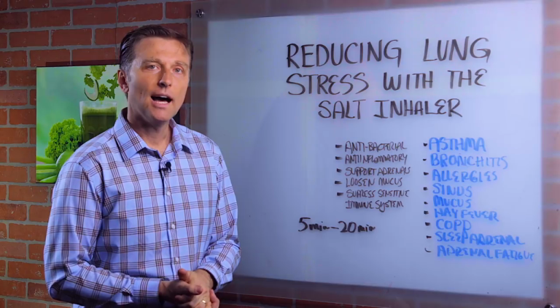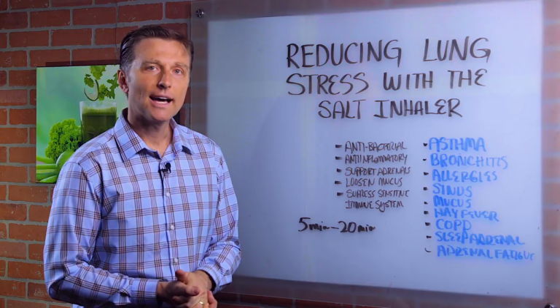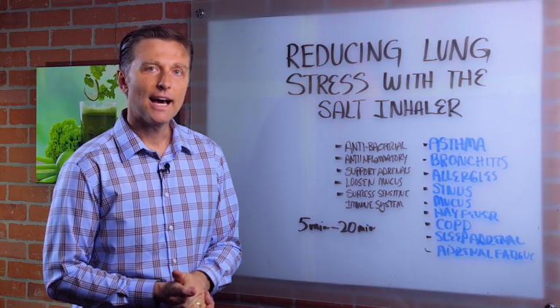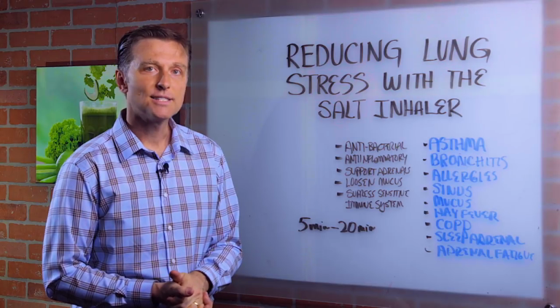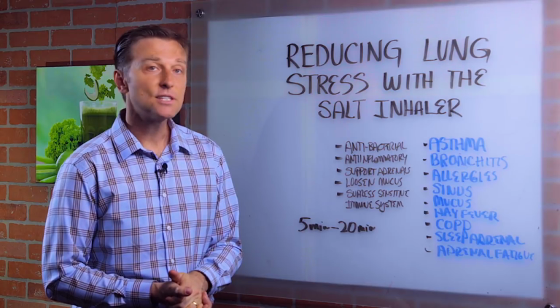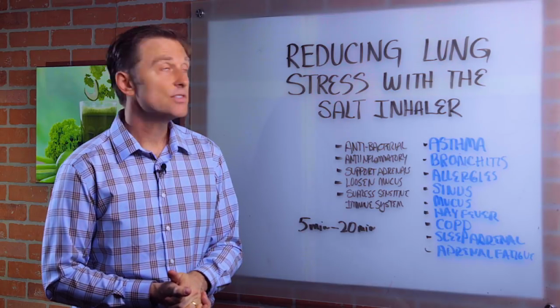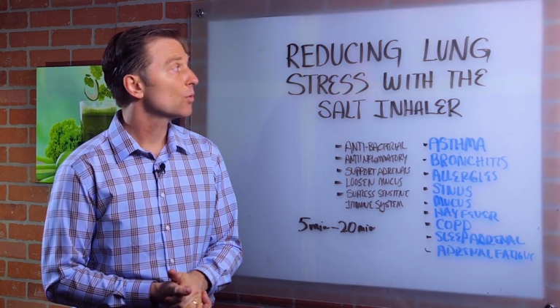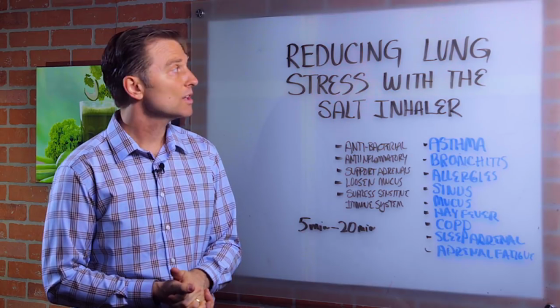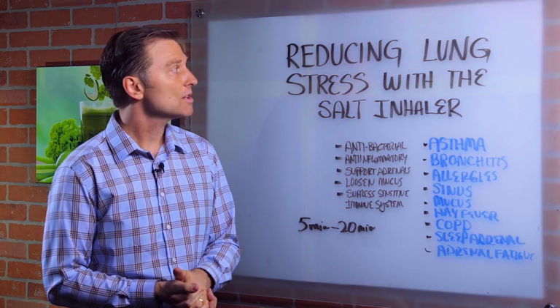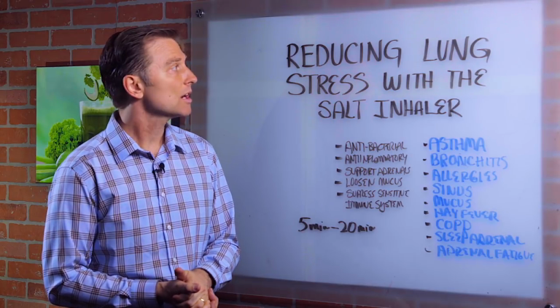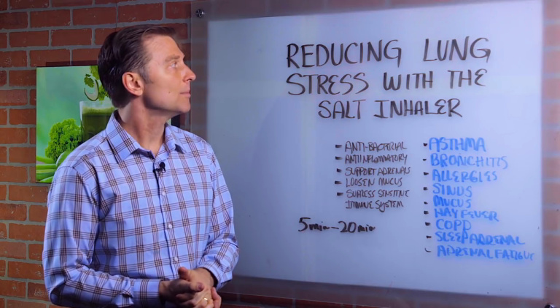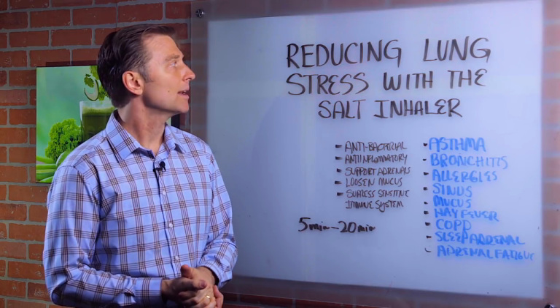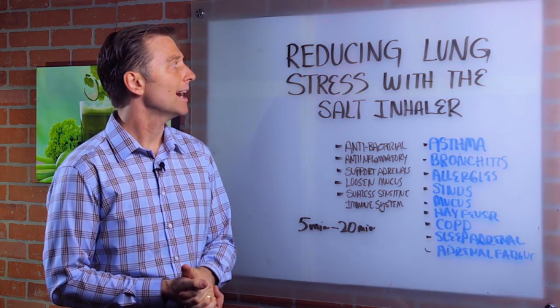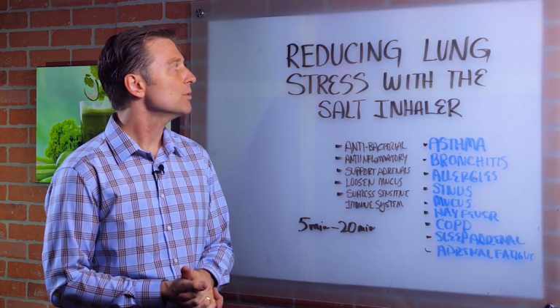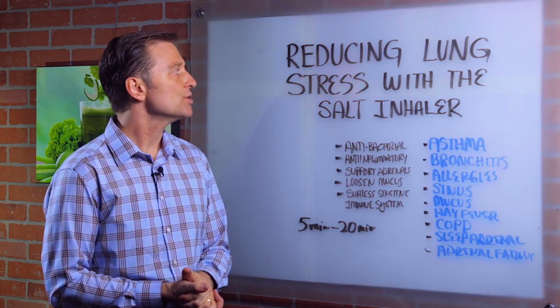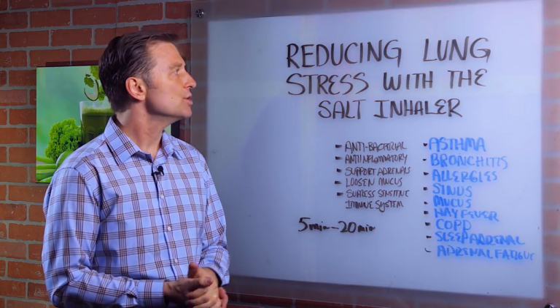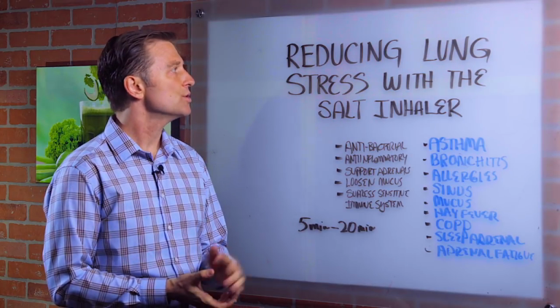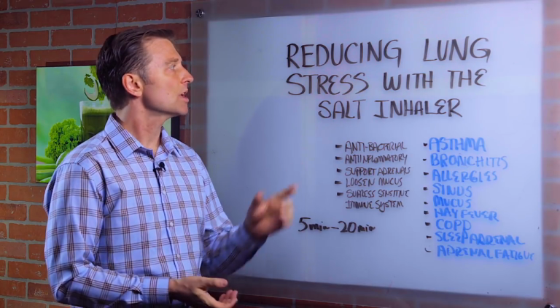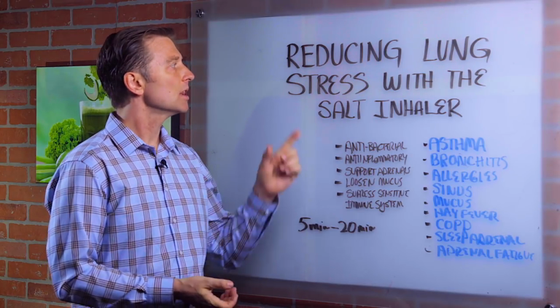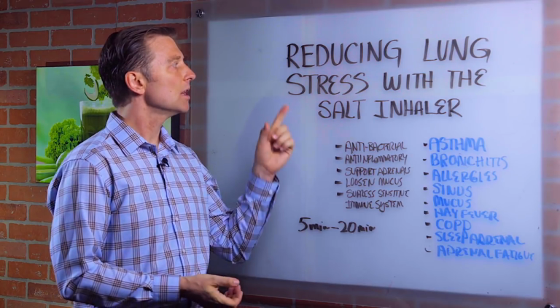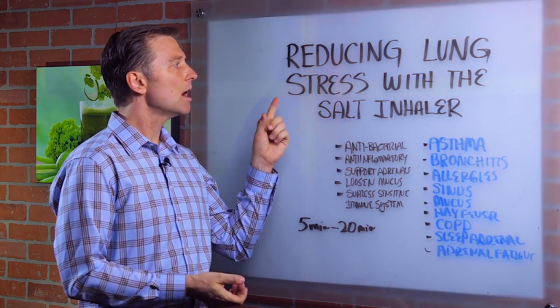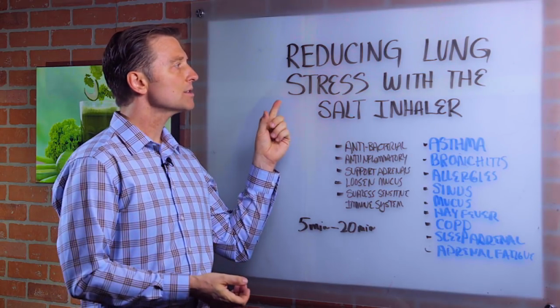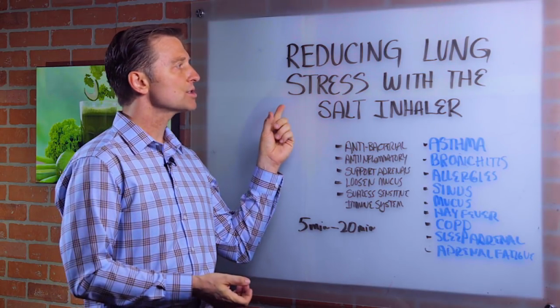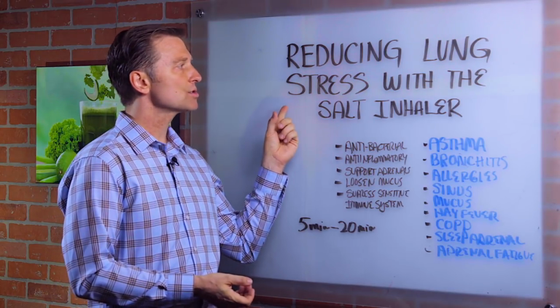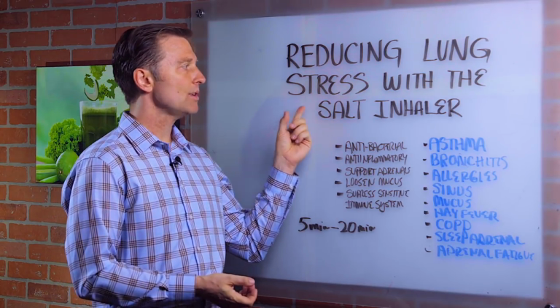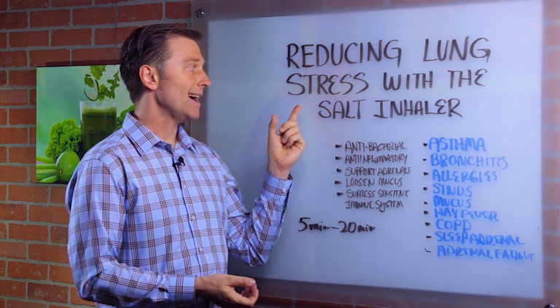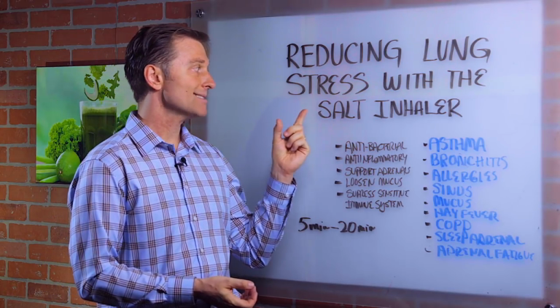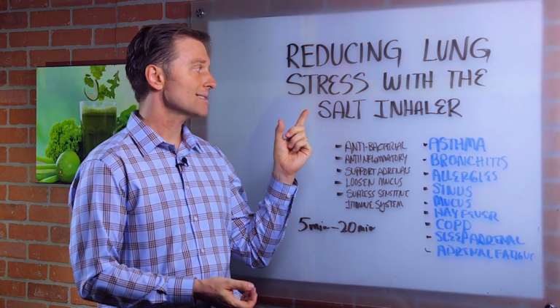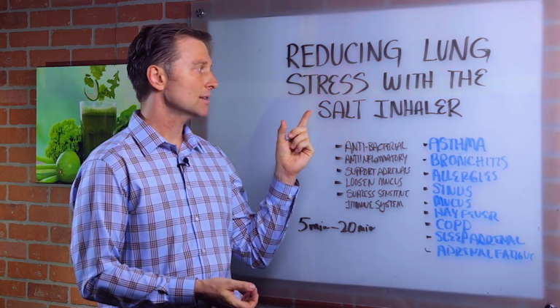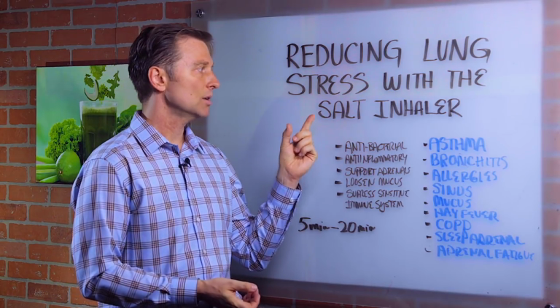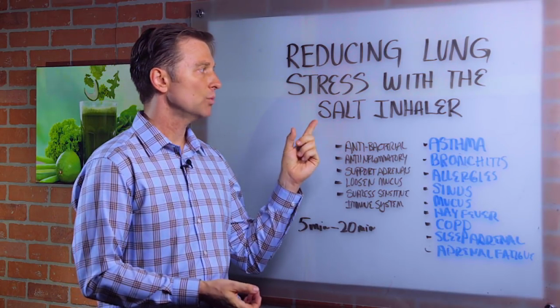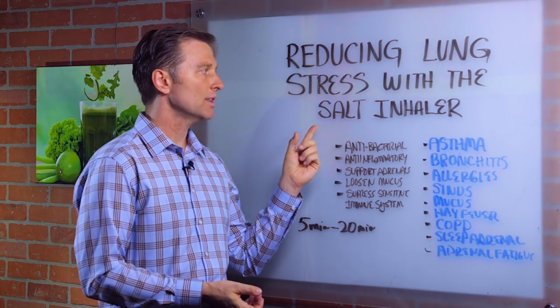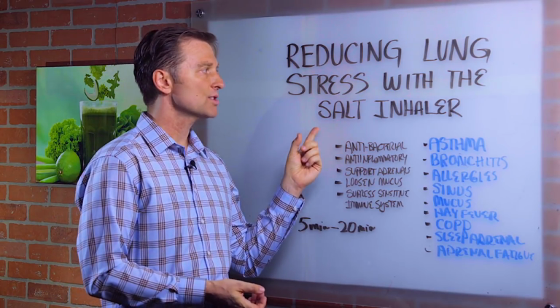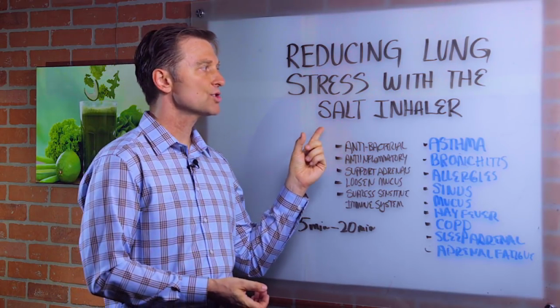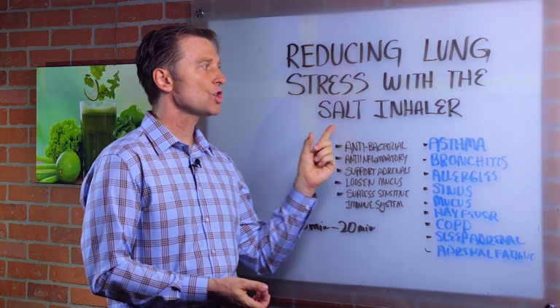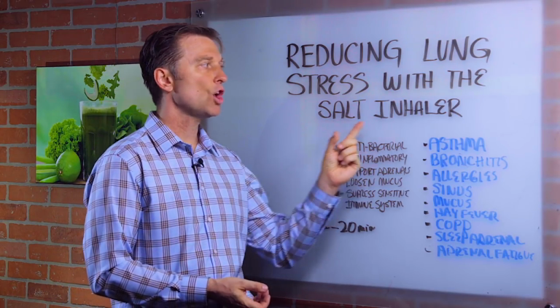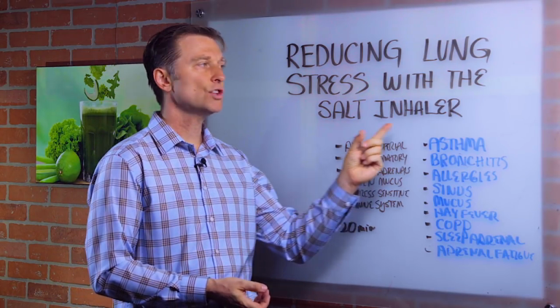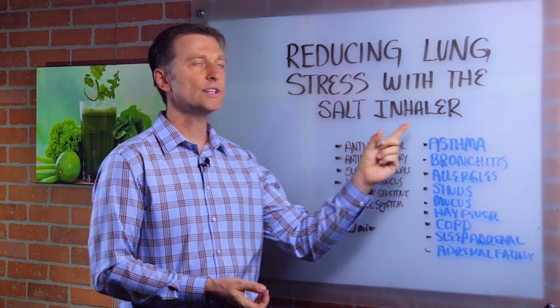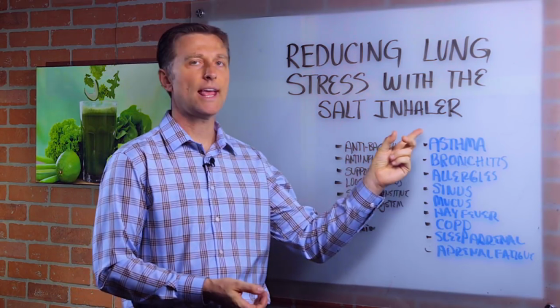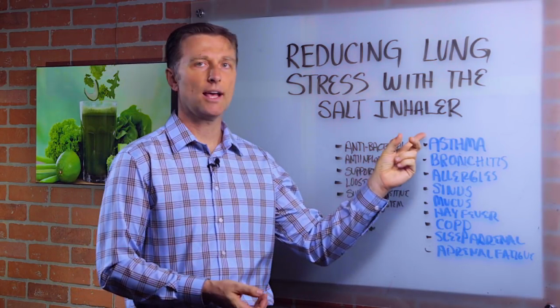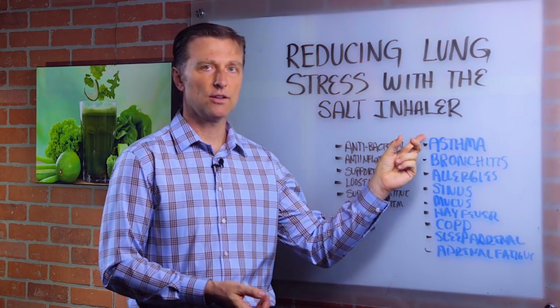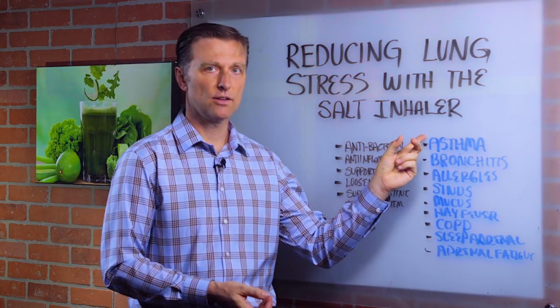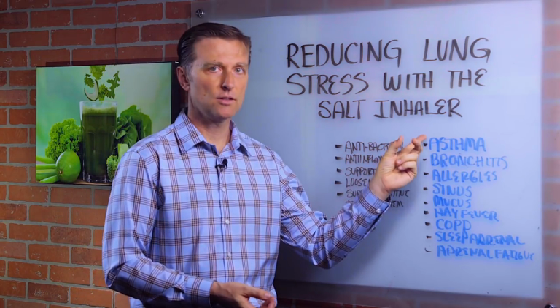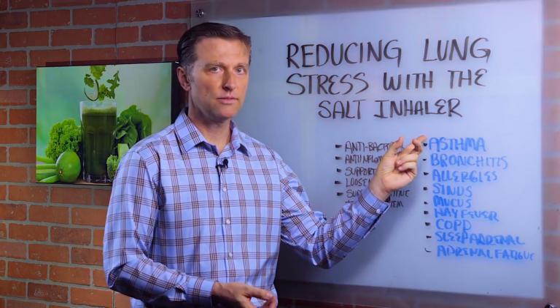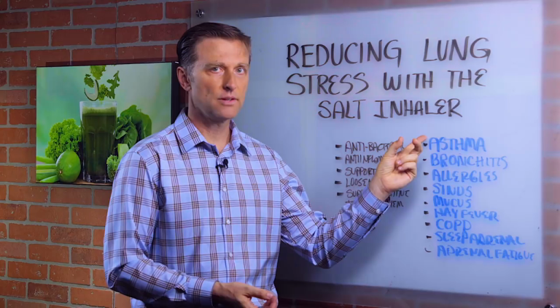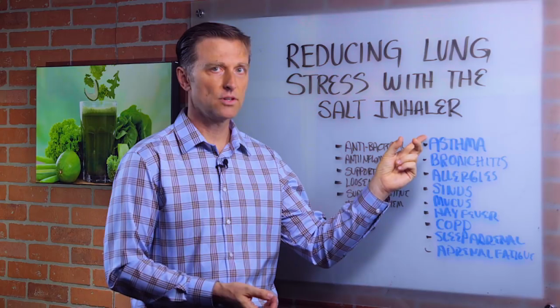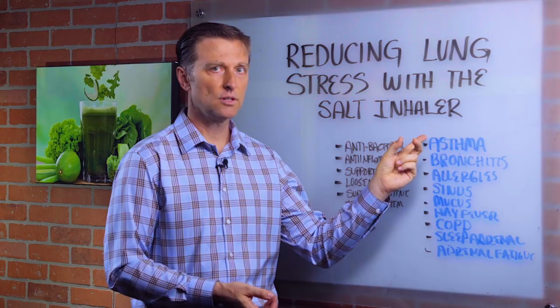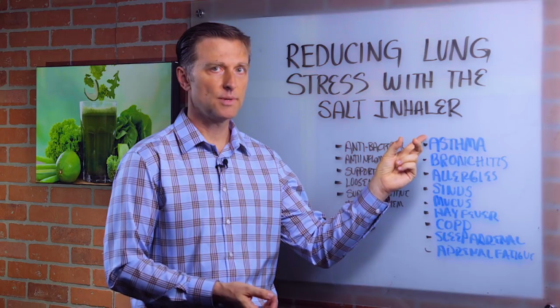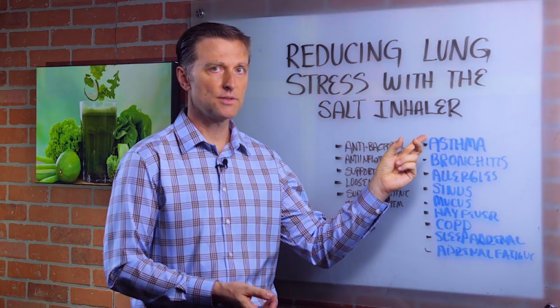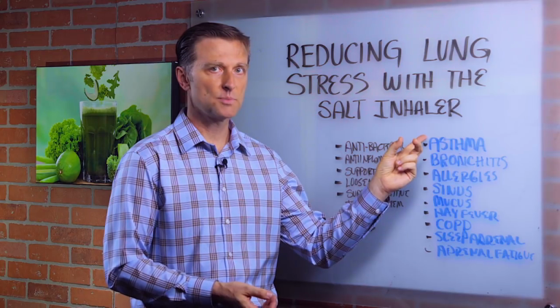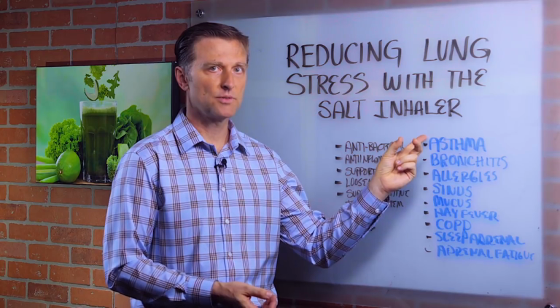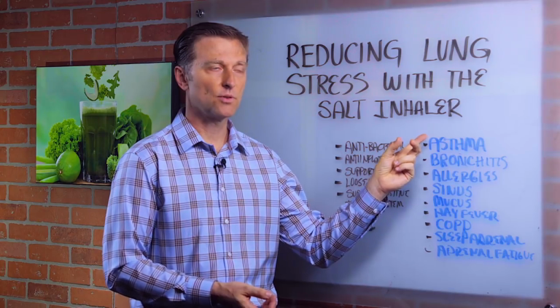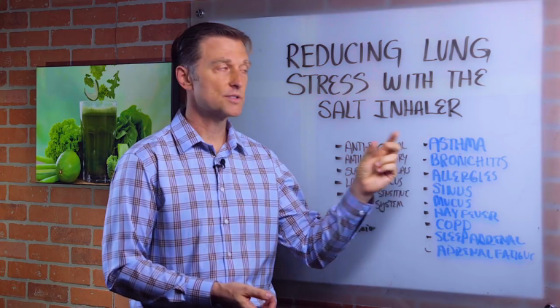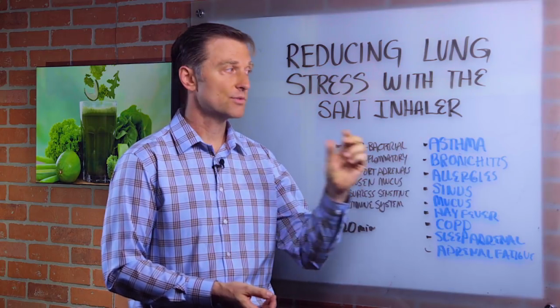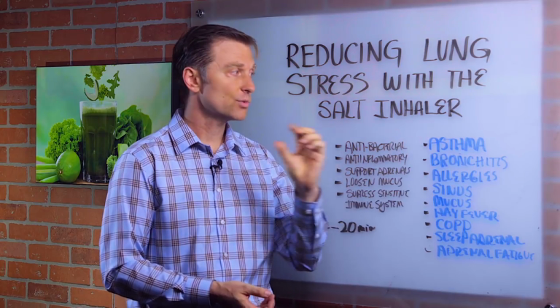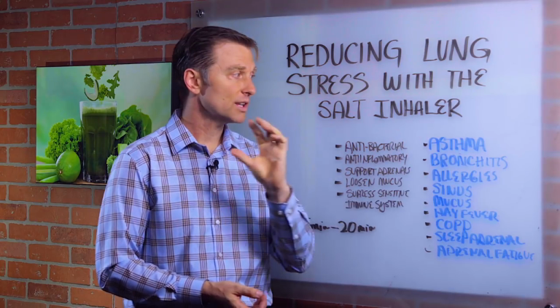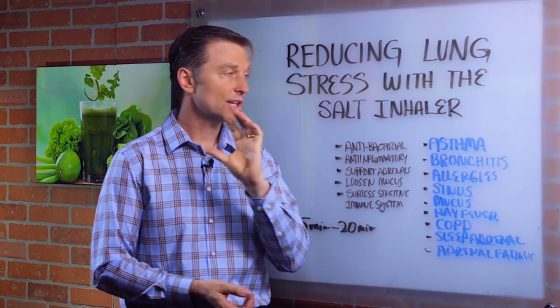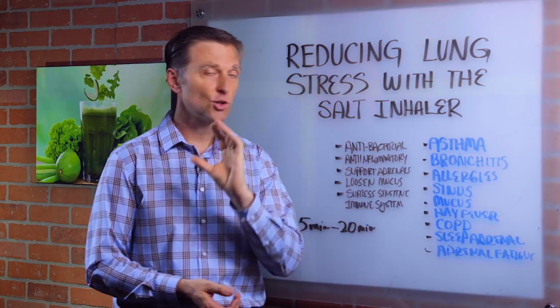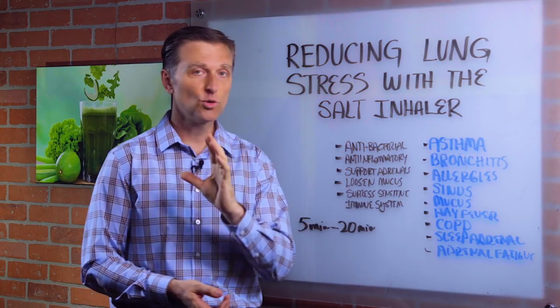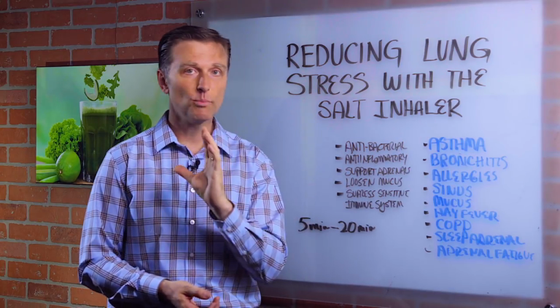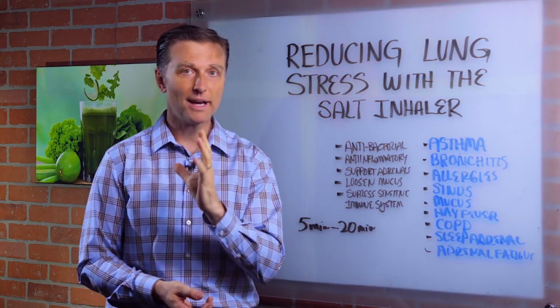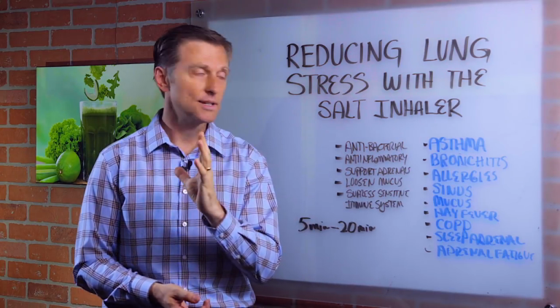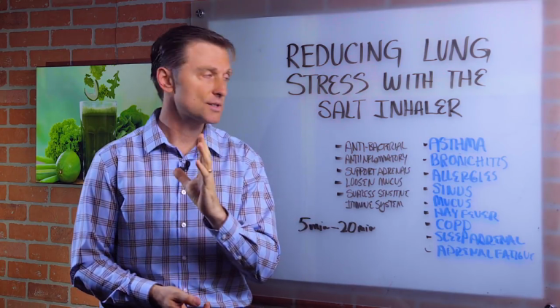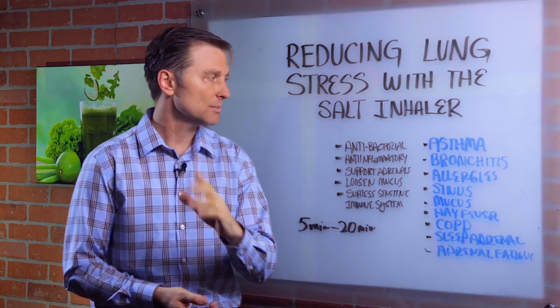Hi guys, in this video we're going to talk about how to reduce lung stress with a salt inhaler. I don't know if you've ever heard about this before — it's really a cool mechanism.